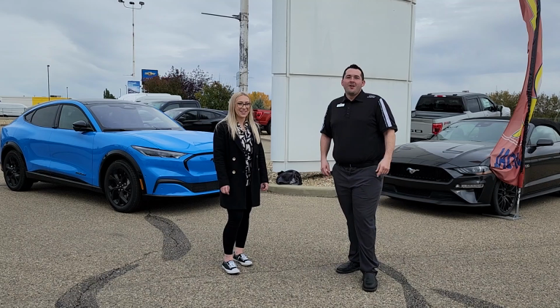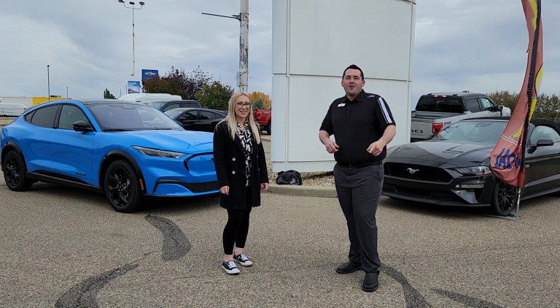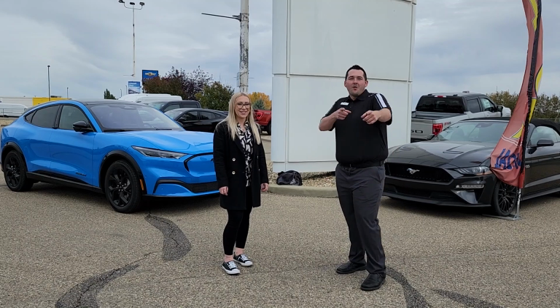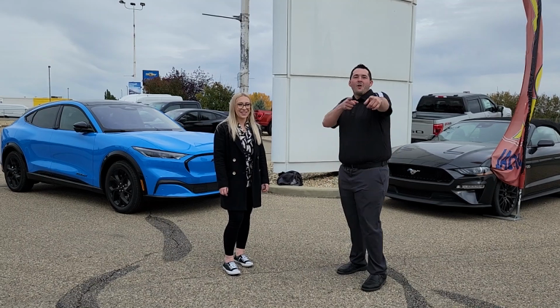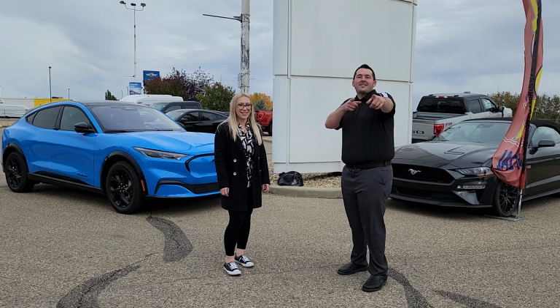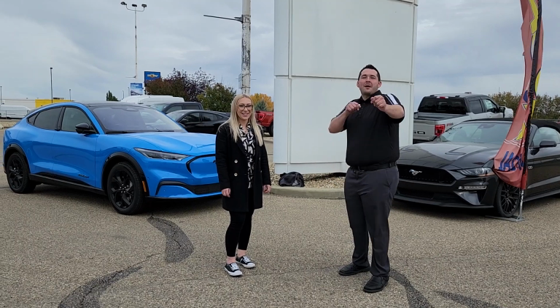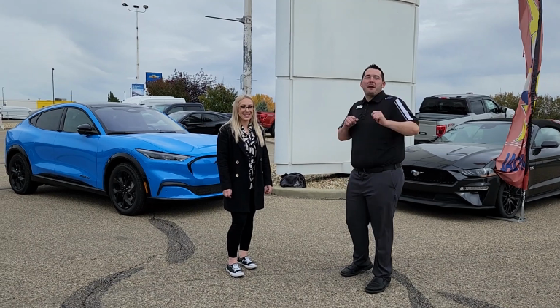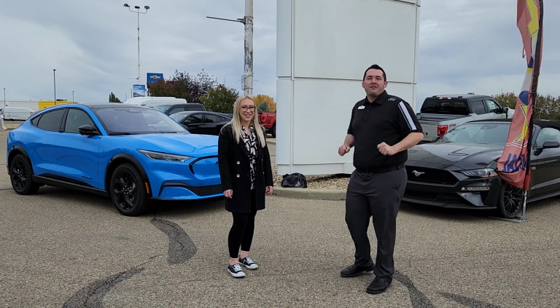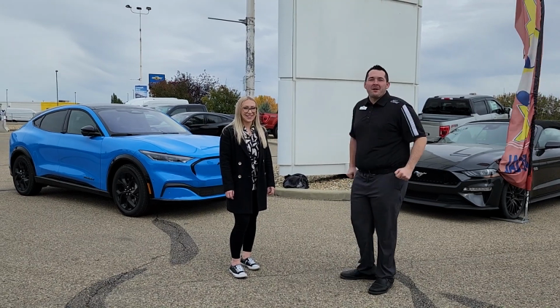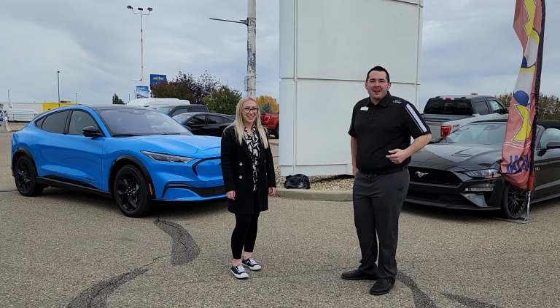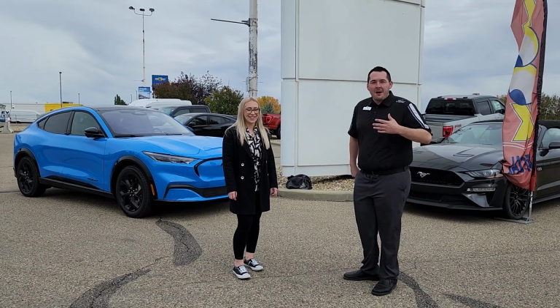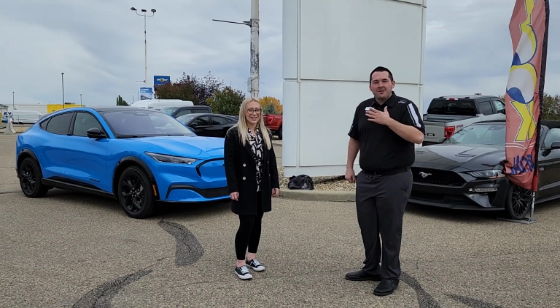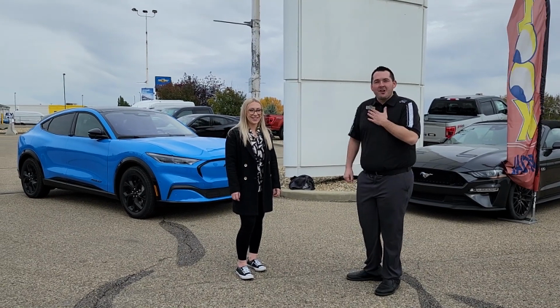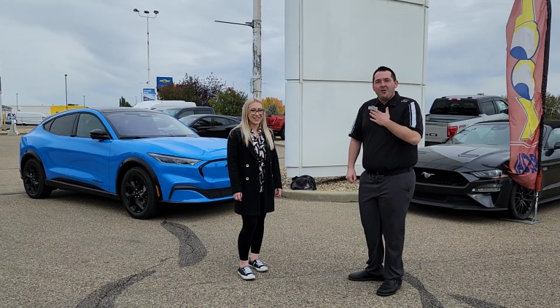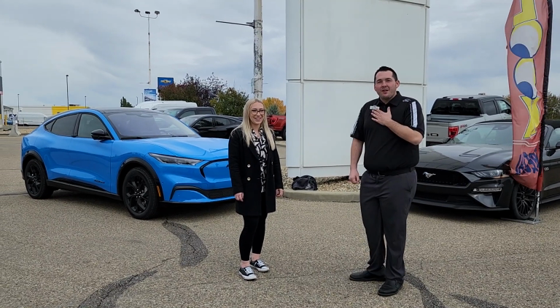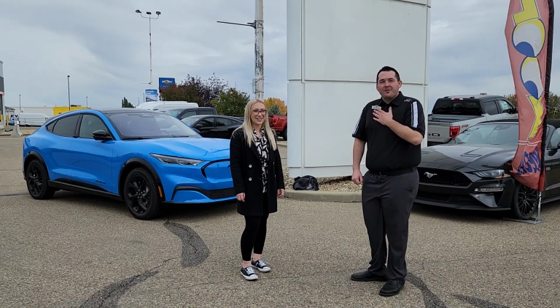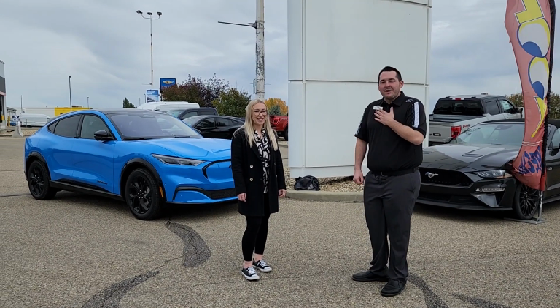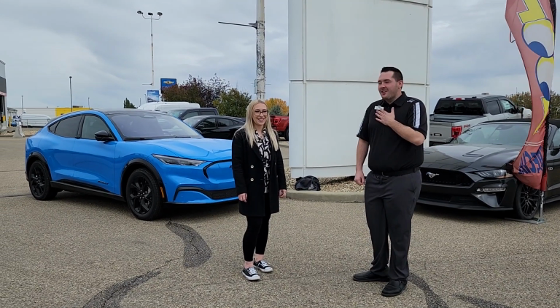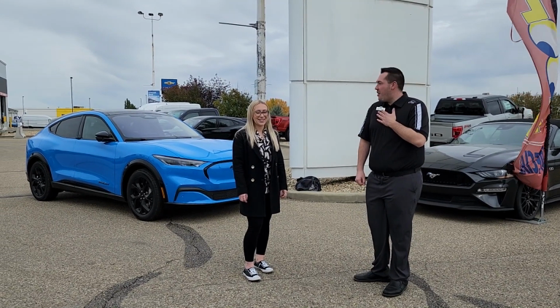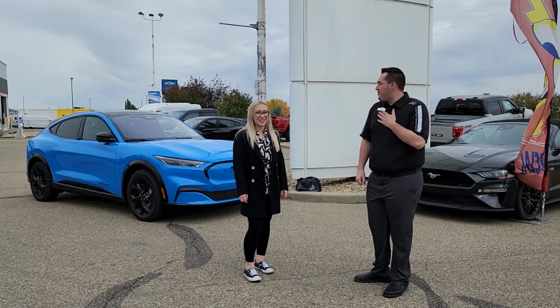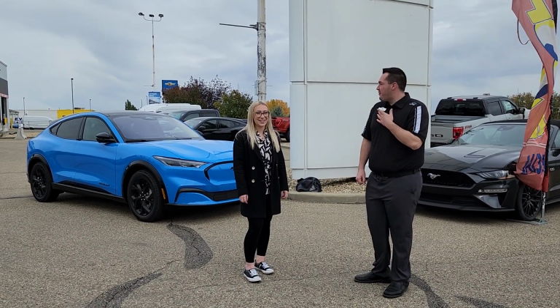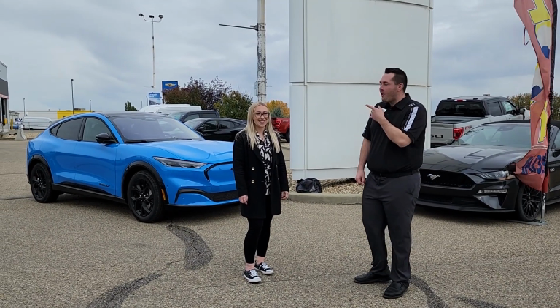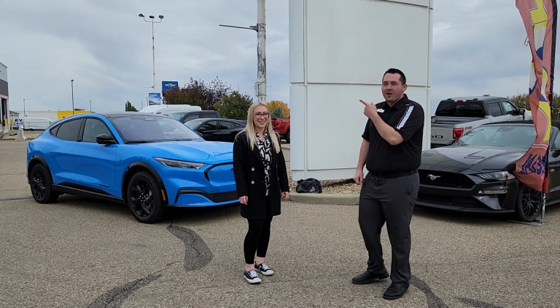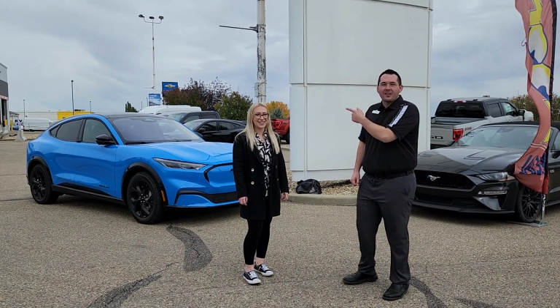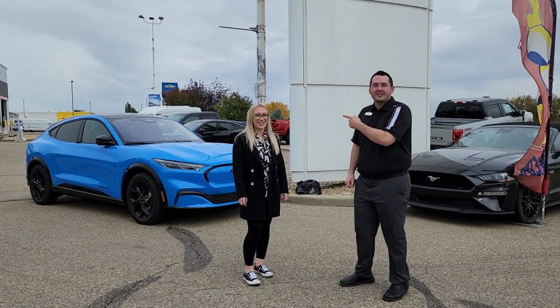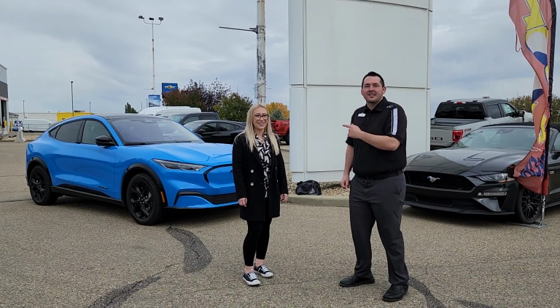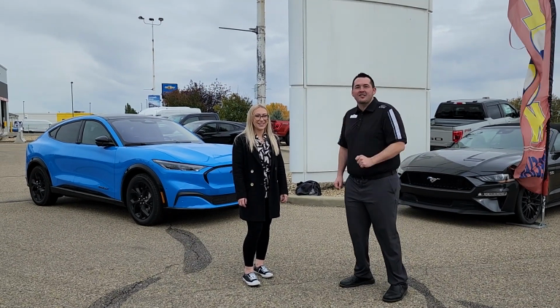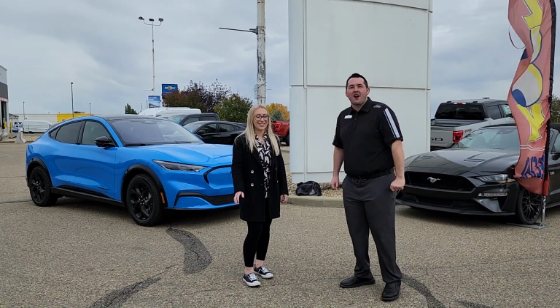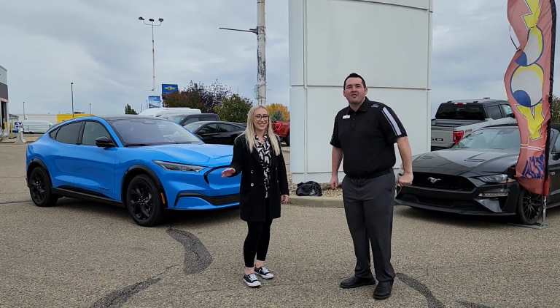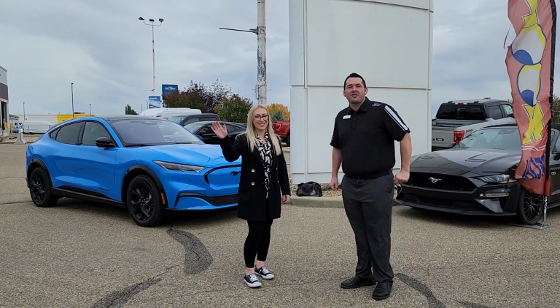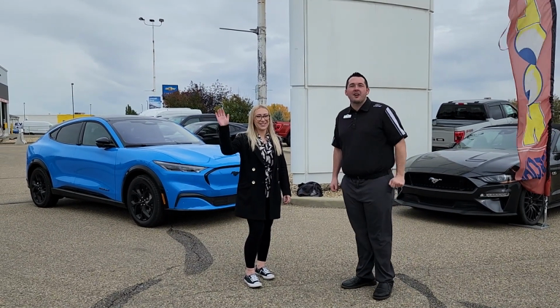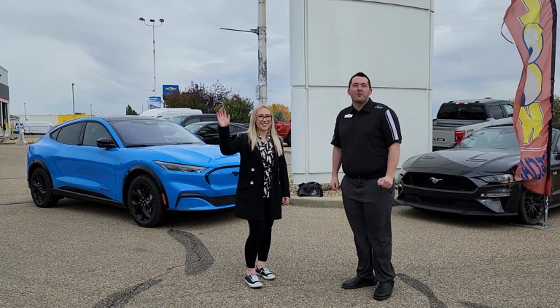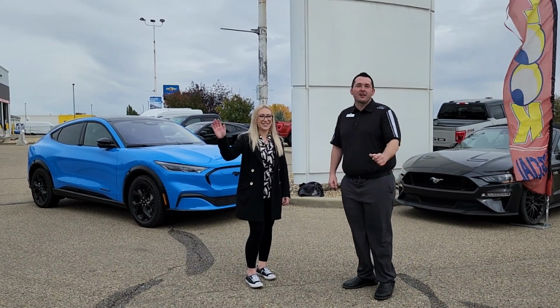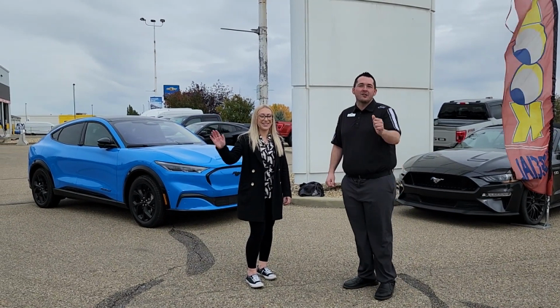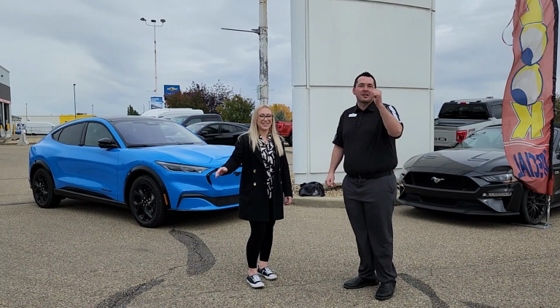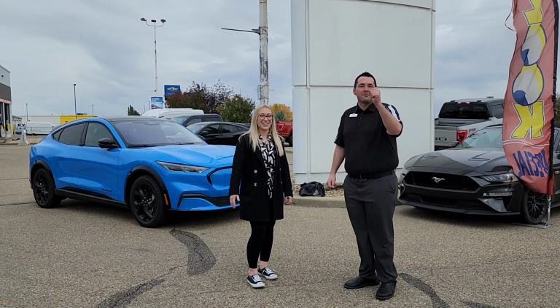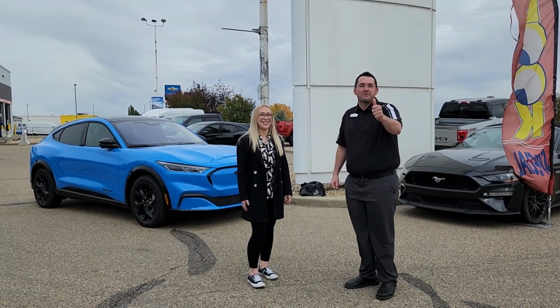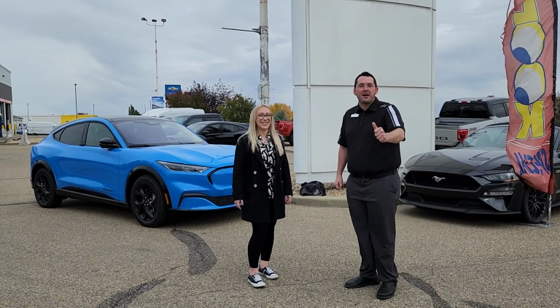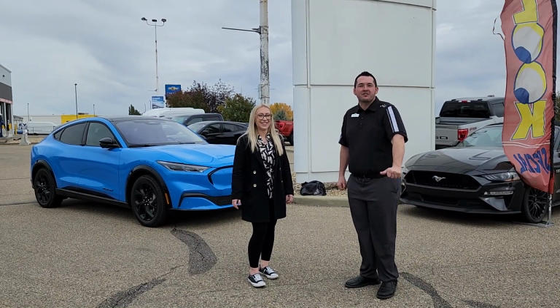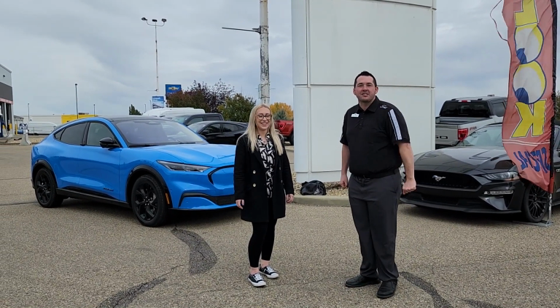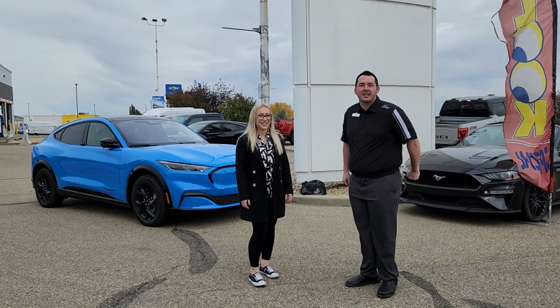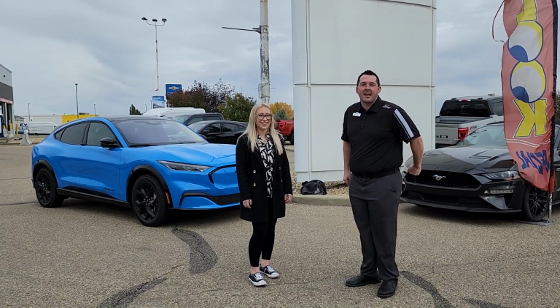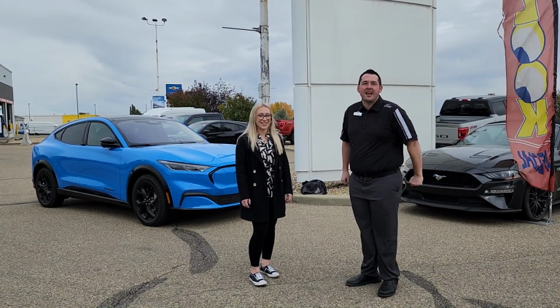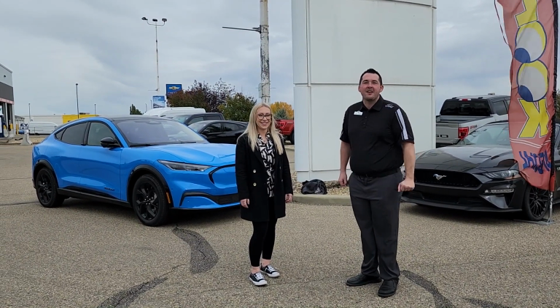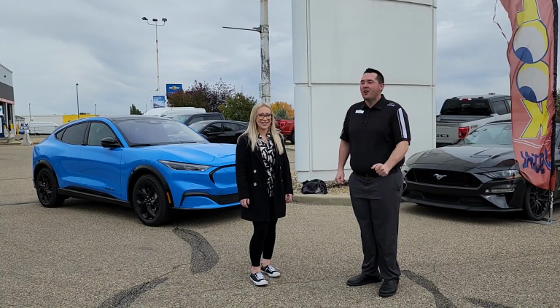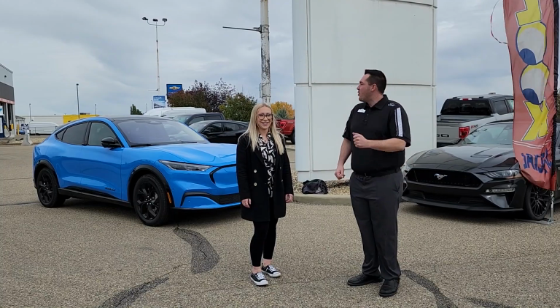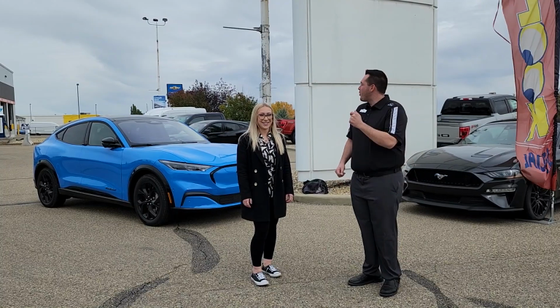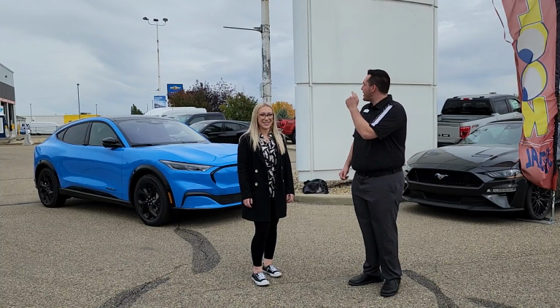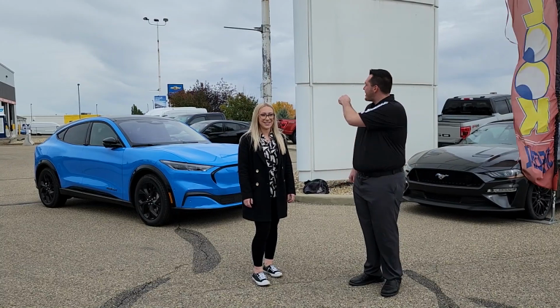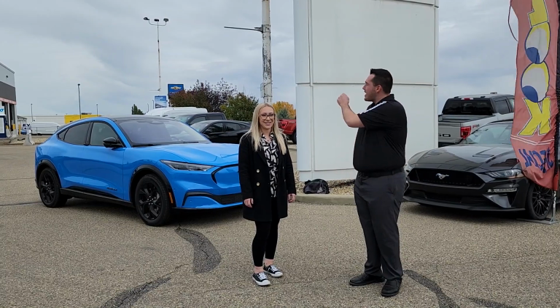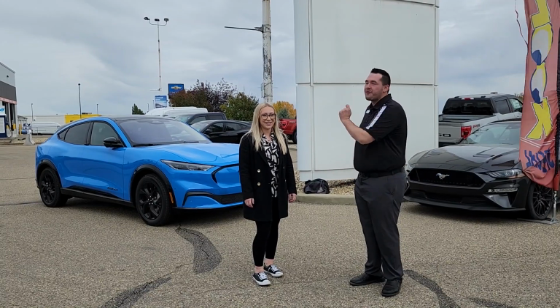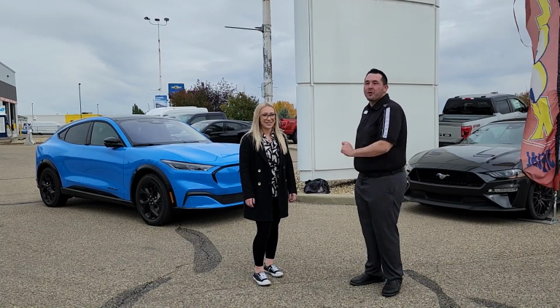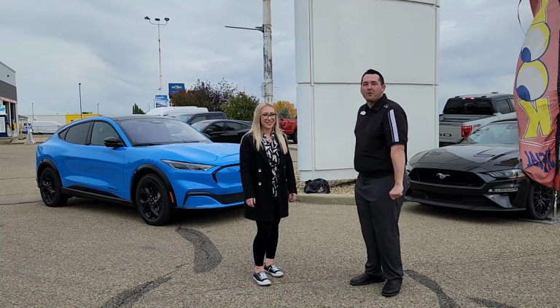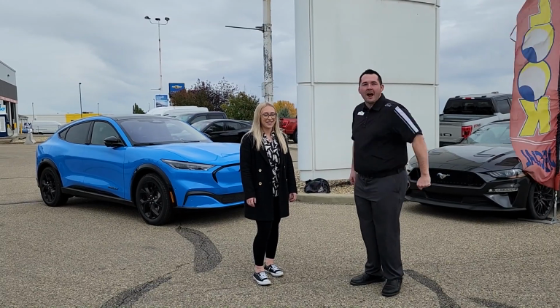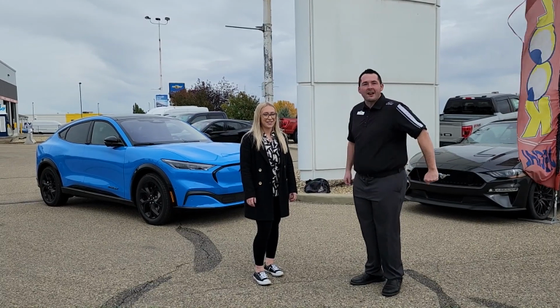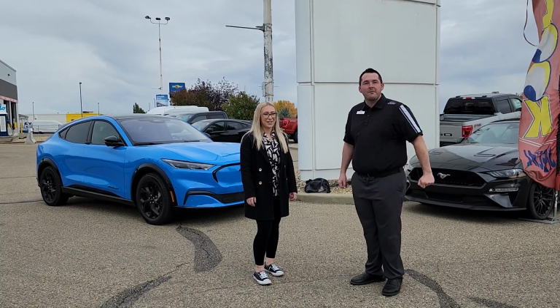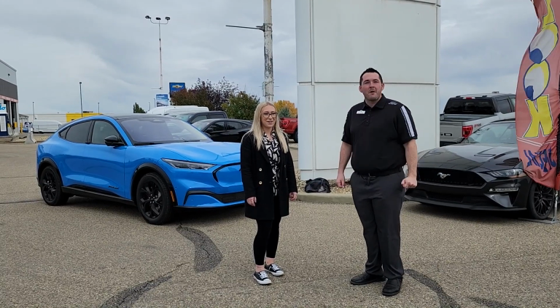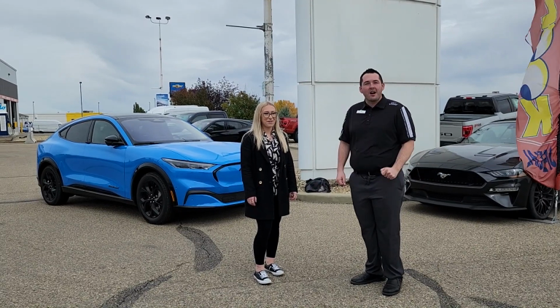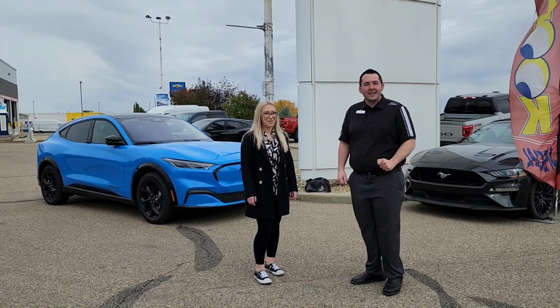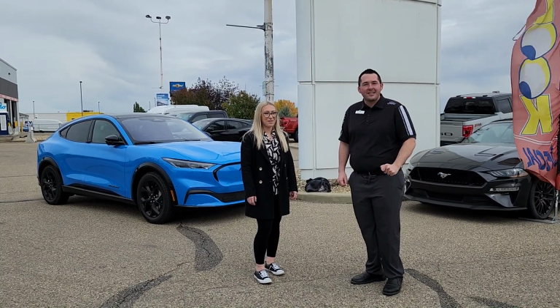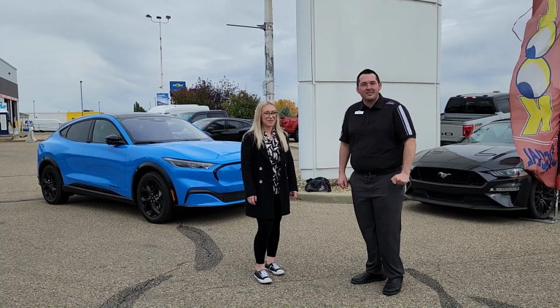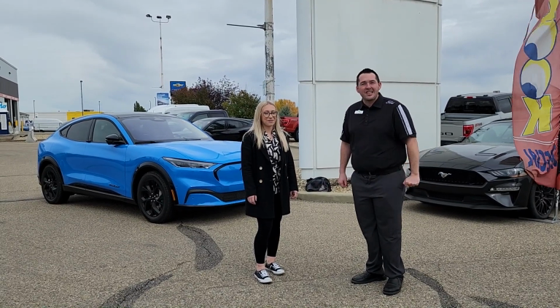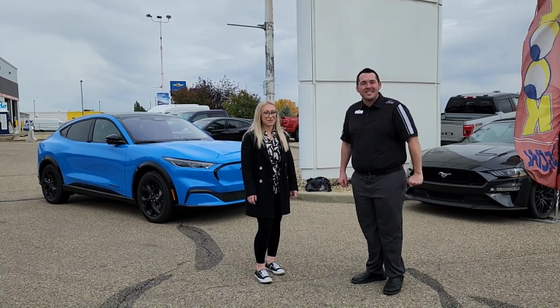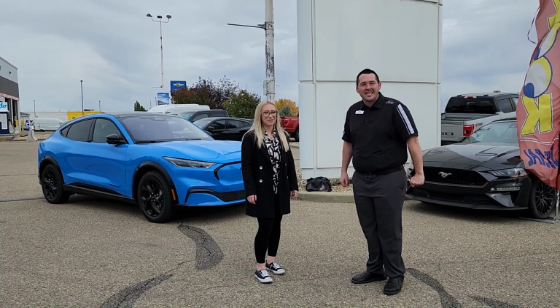What's up everybody? I'm Cody from Lacombe 4. This is Audrey, and we're gonna do something special today — we're gonna take you for a ride in a Mach-E GT.